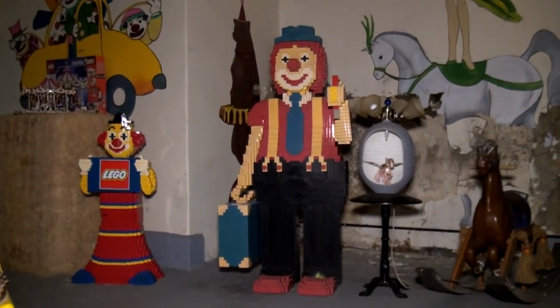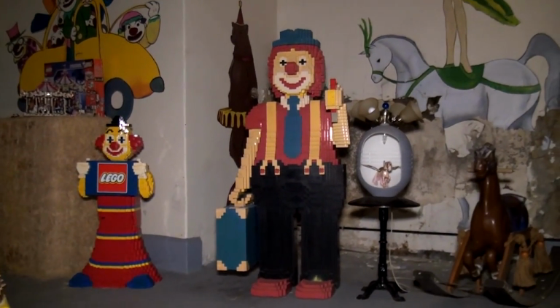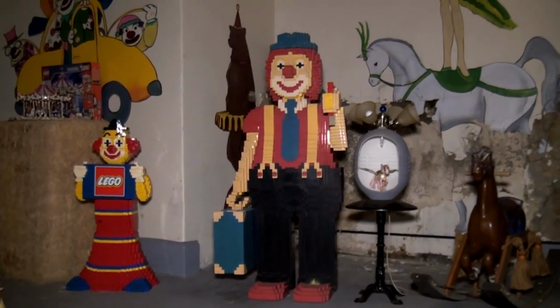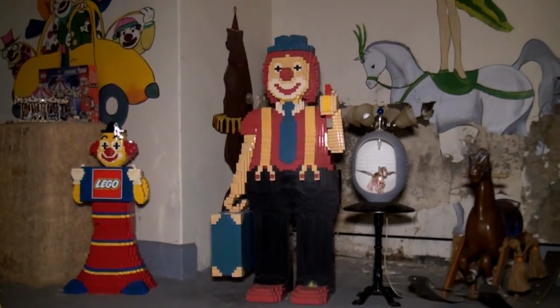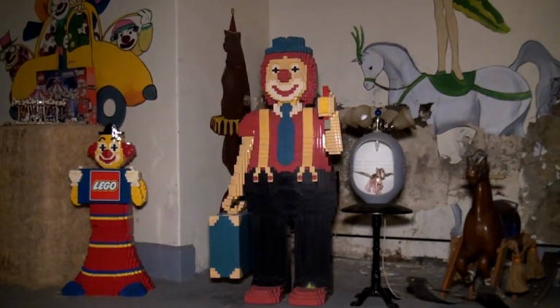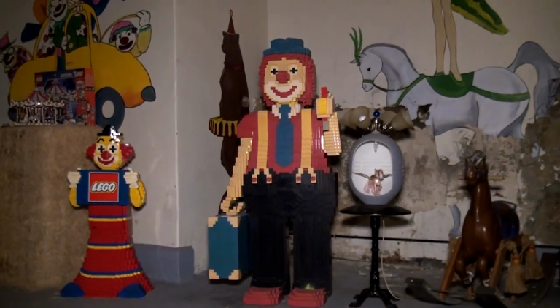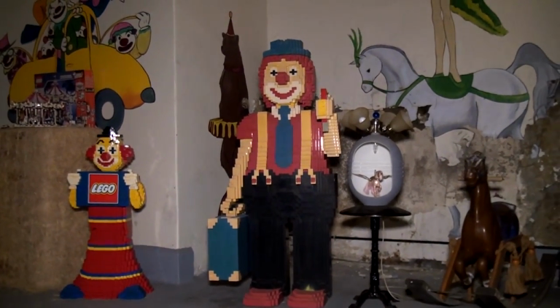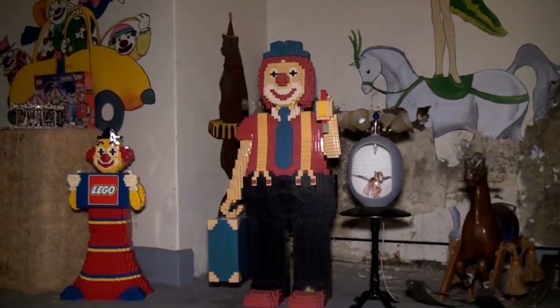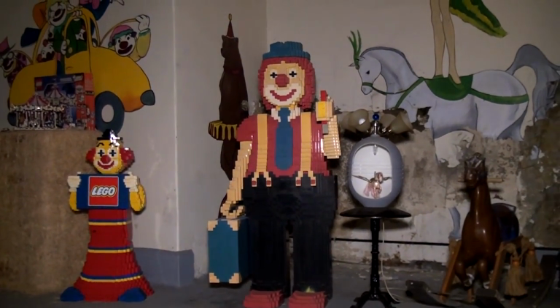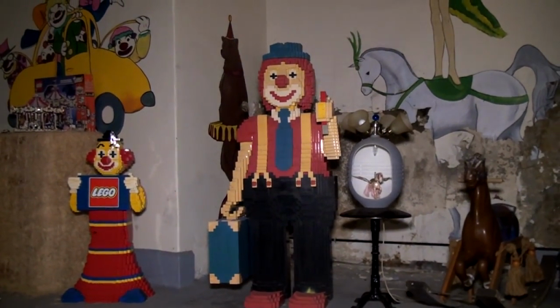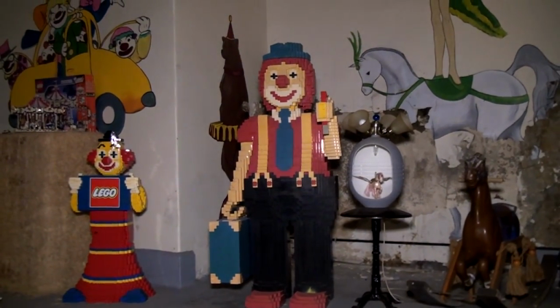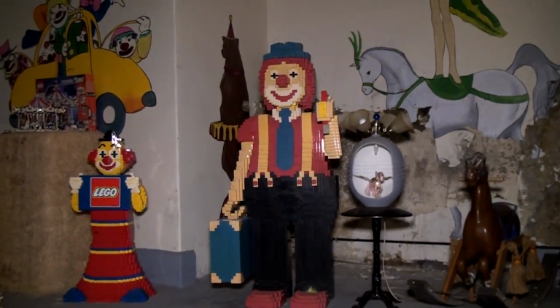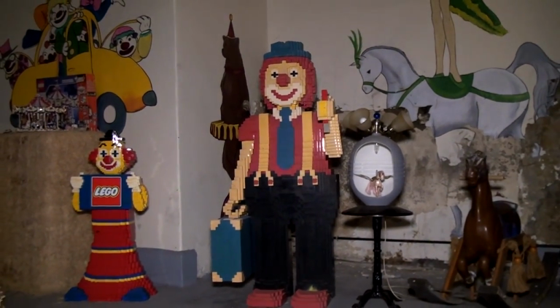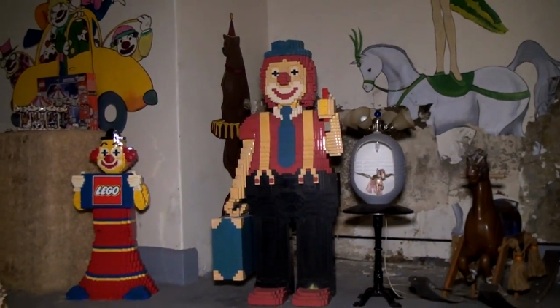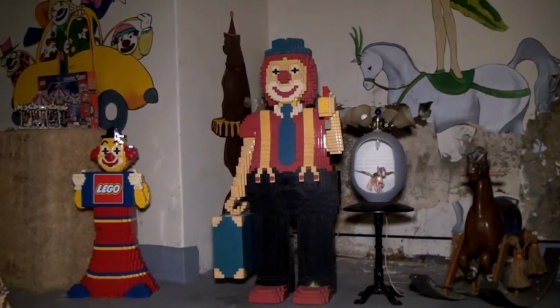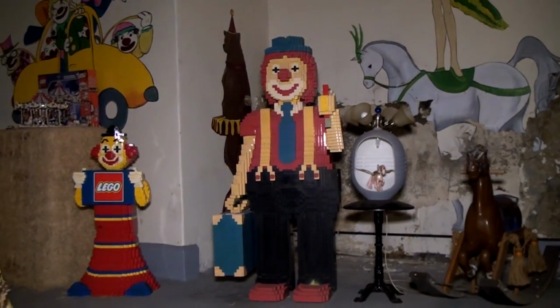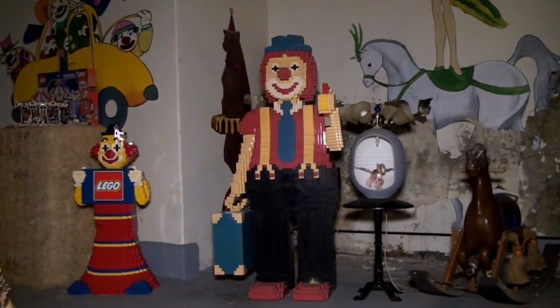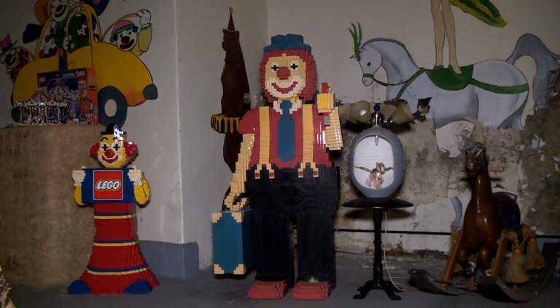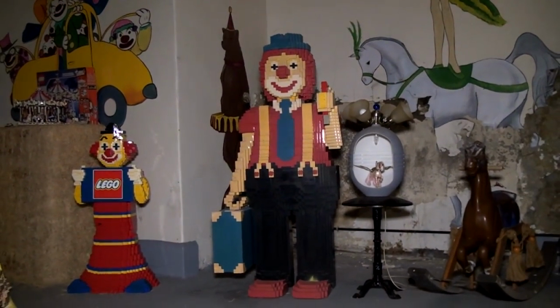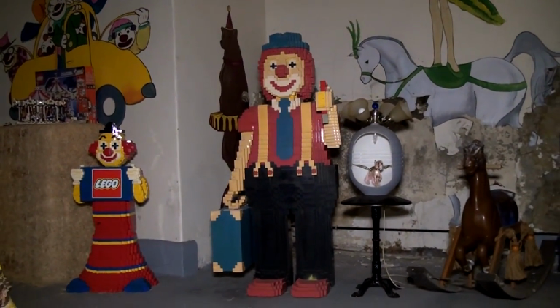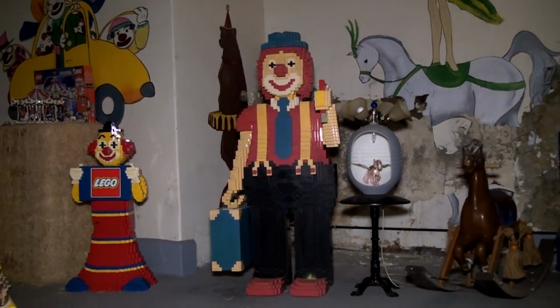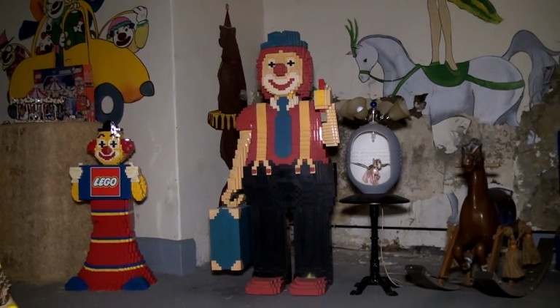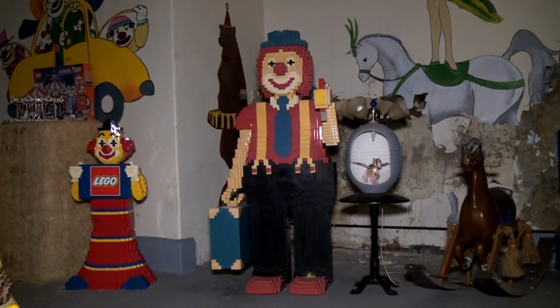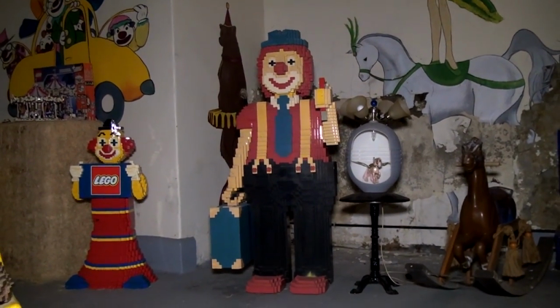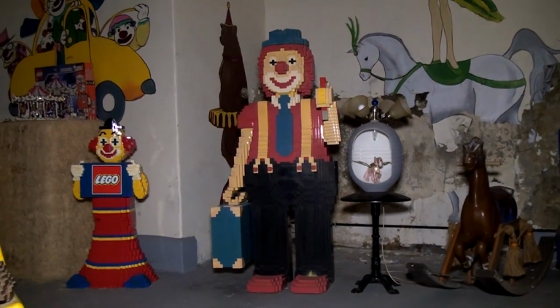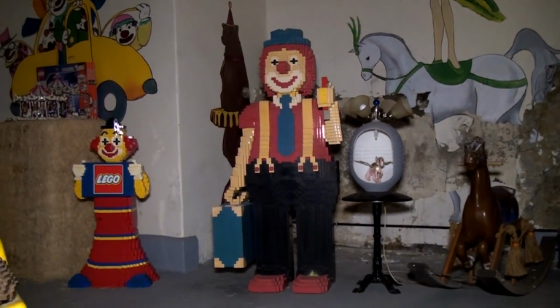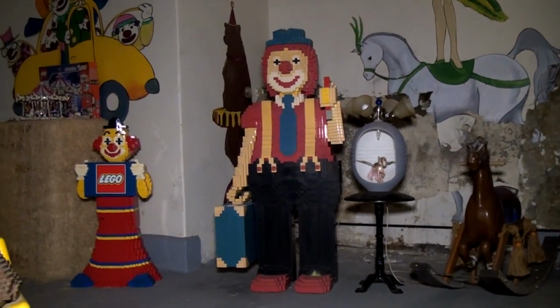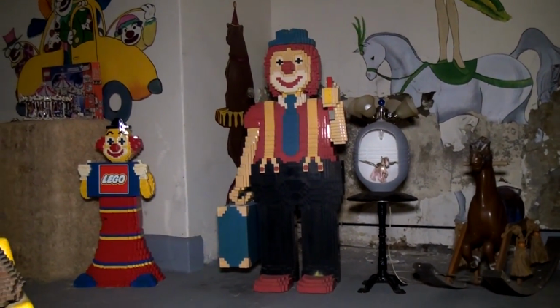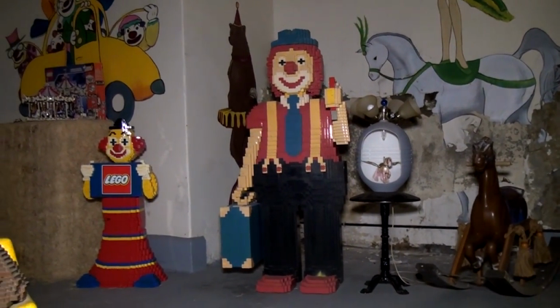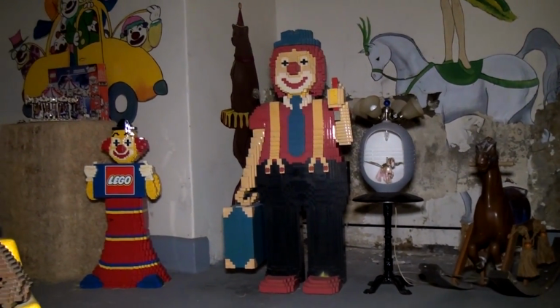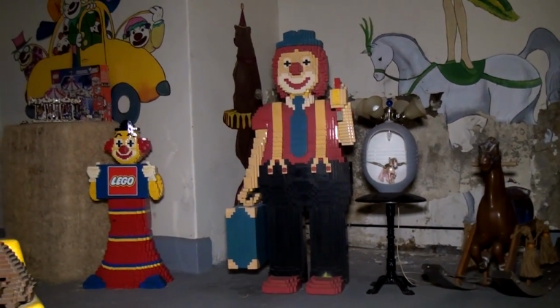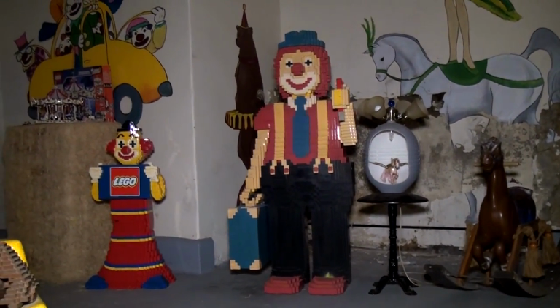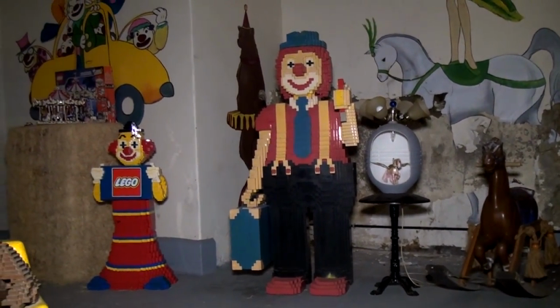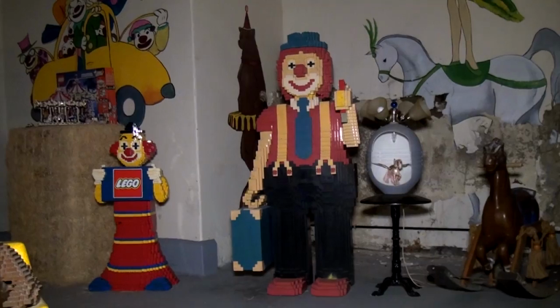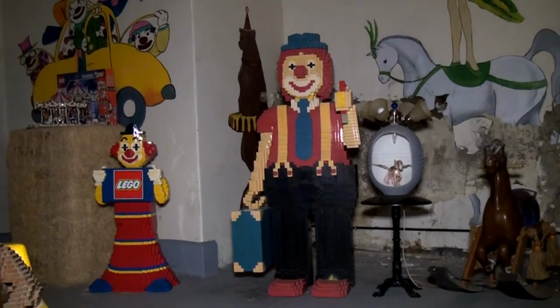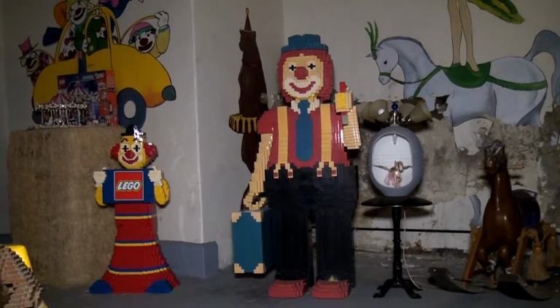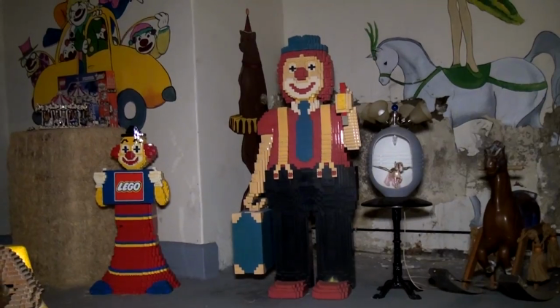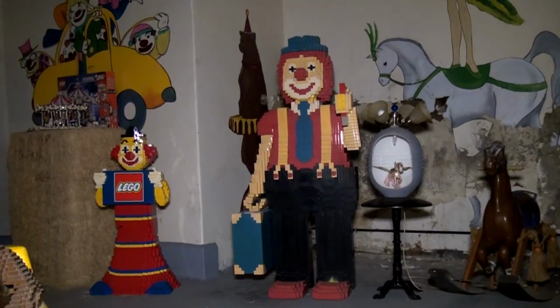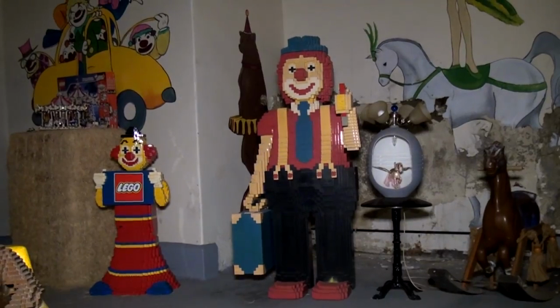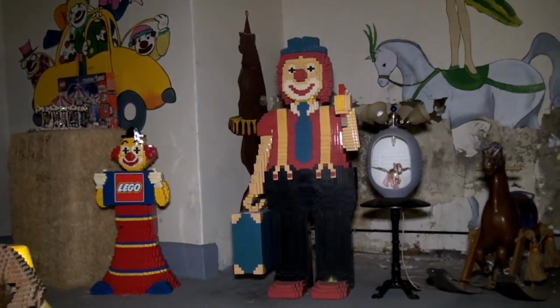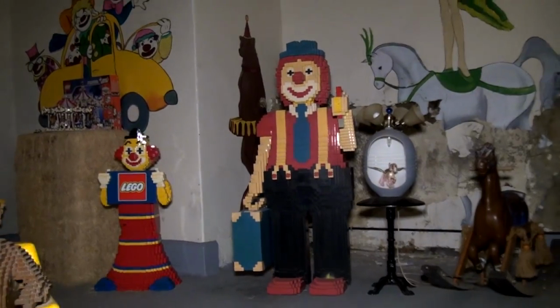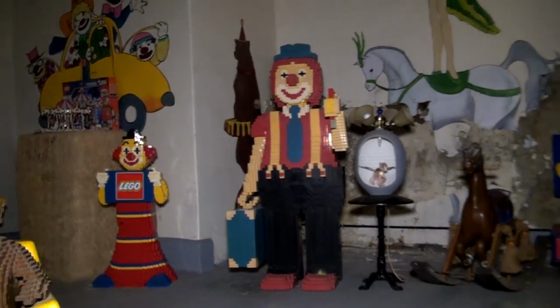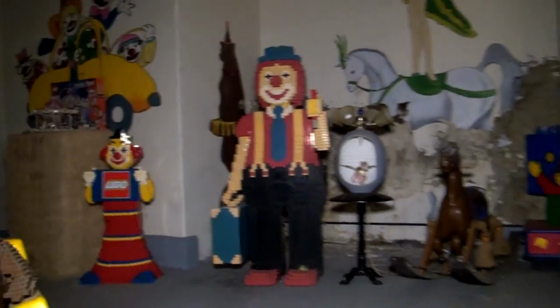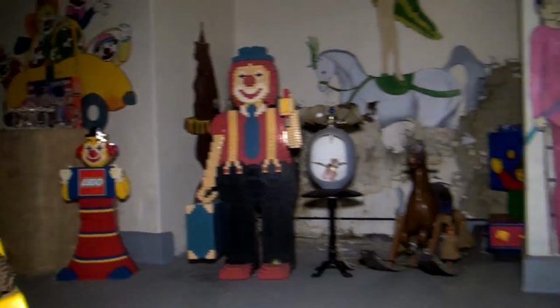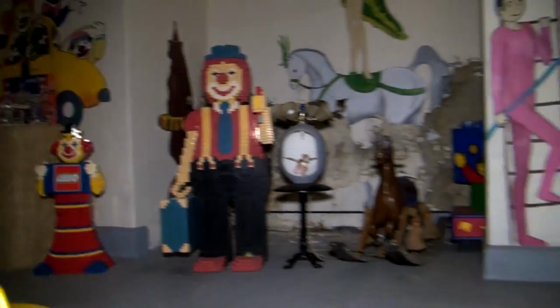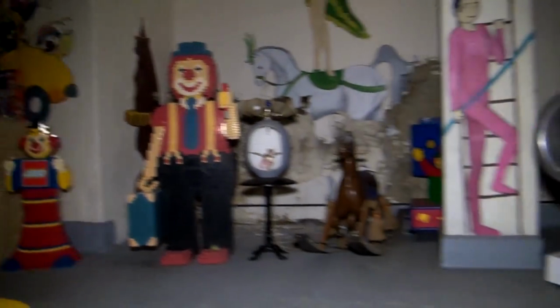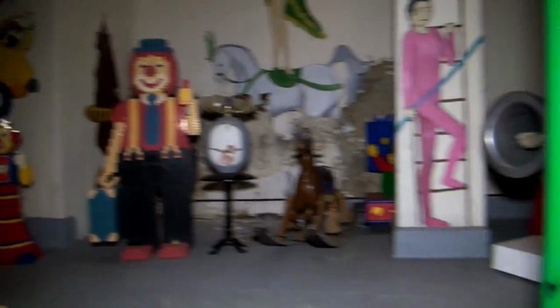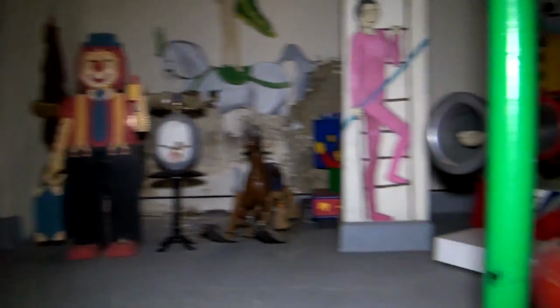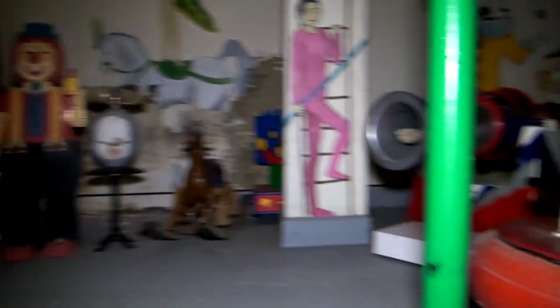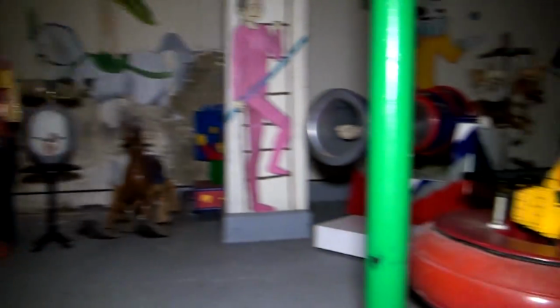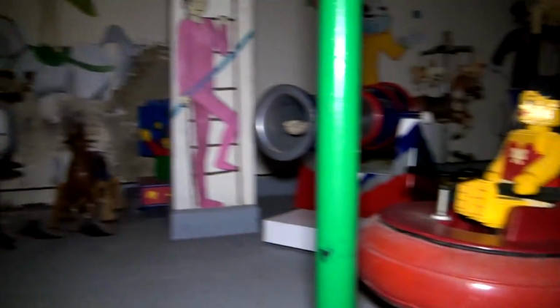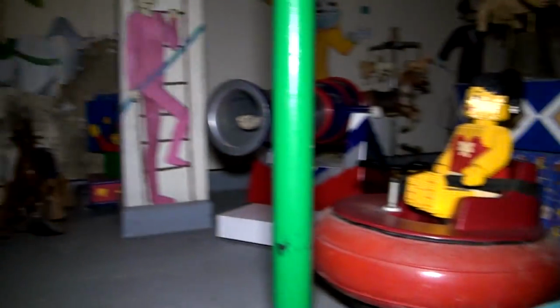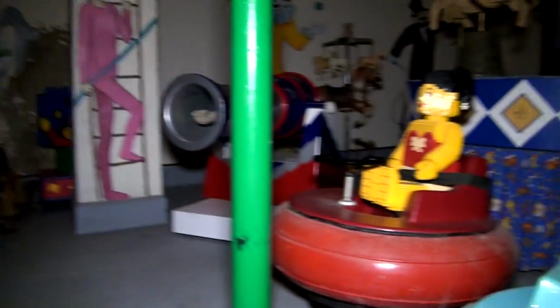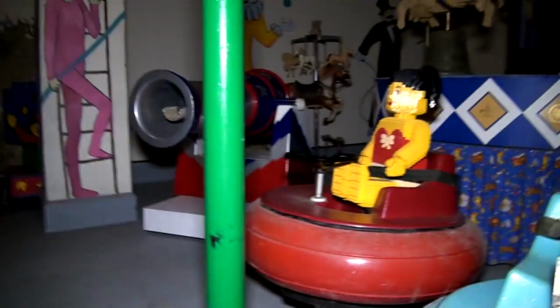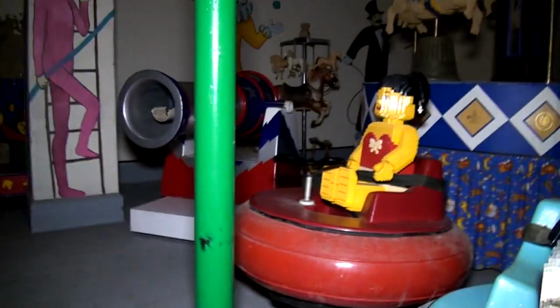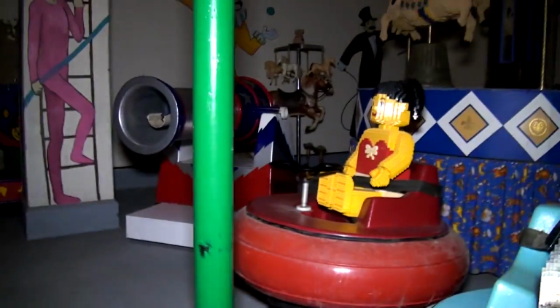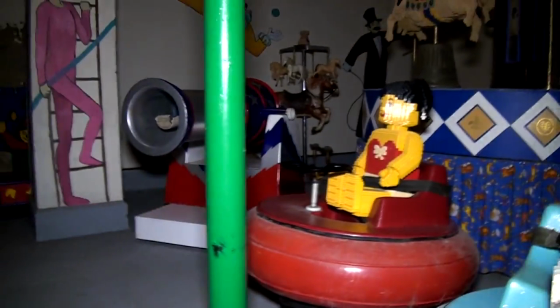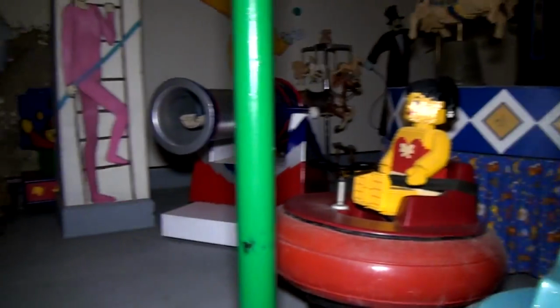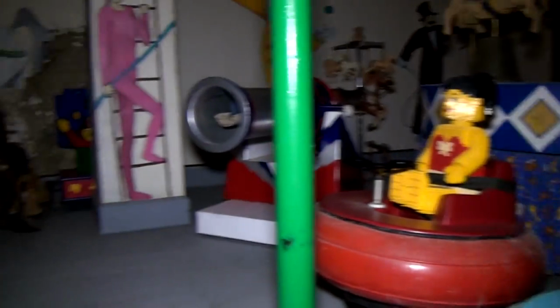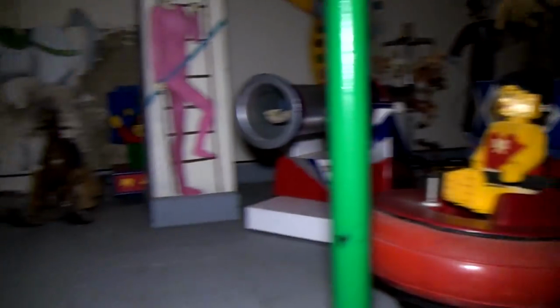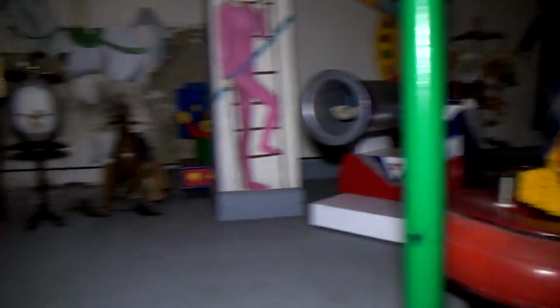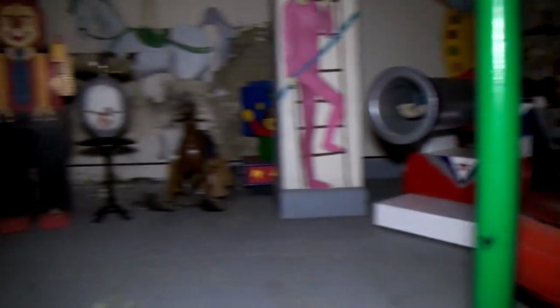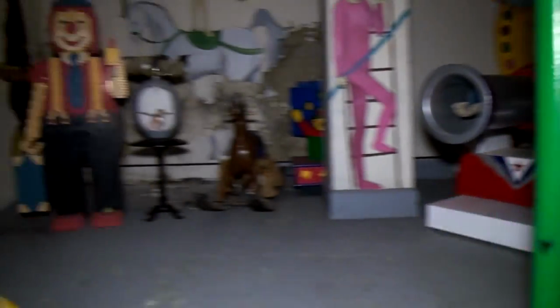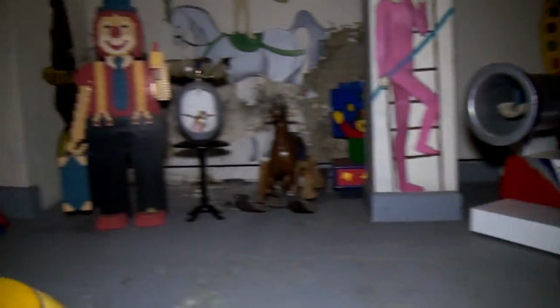Even Lego clowns are scary to certain people. We've had a couple of kids just run out of the room screaming because of the clowns.